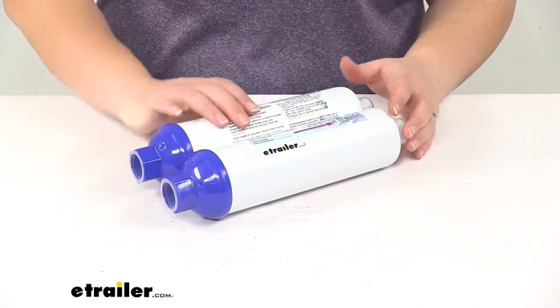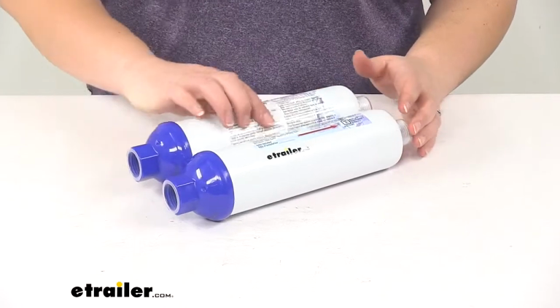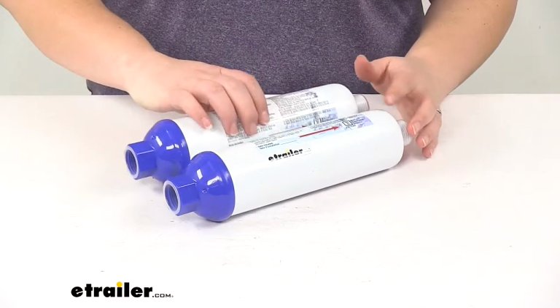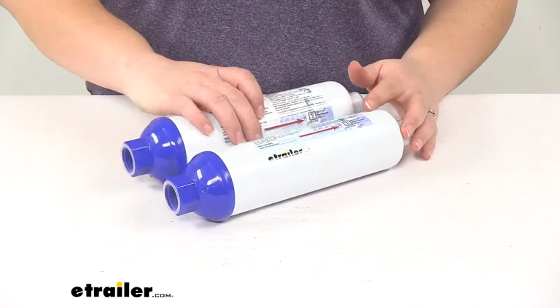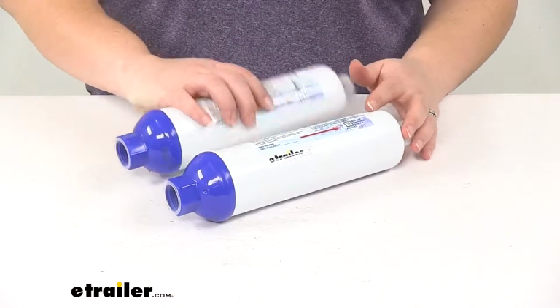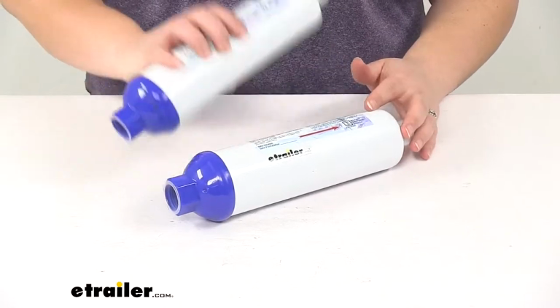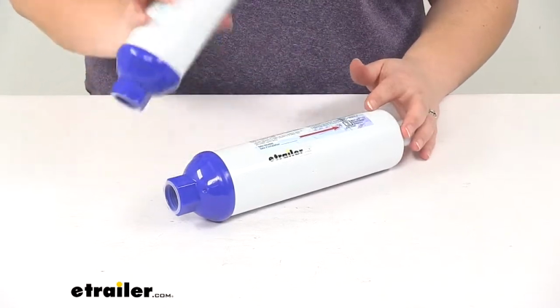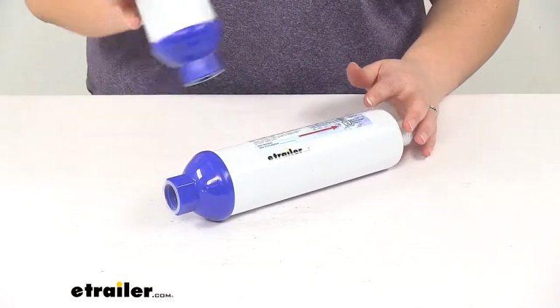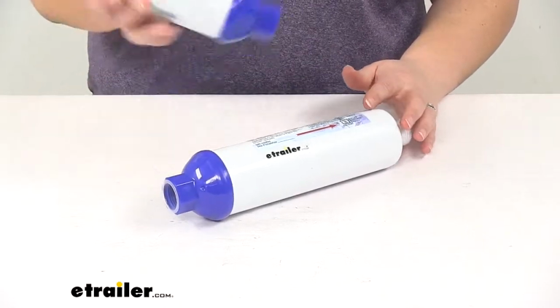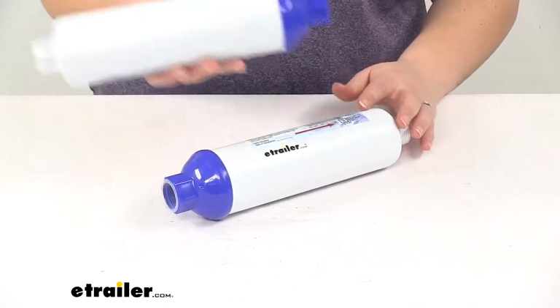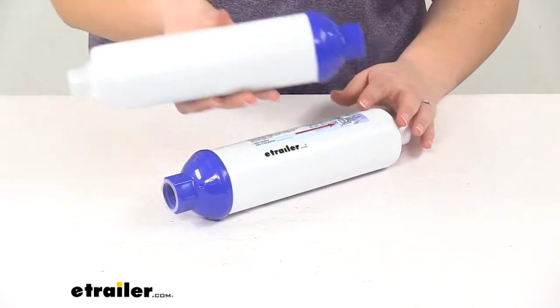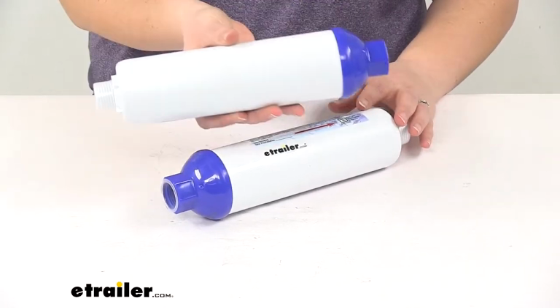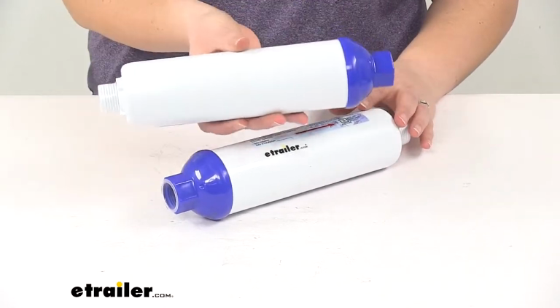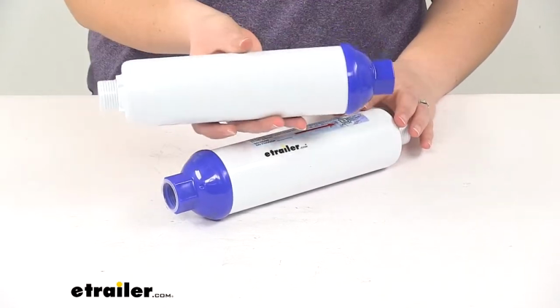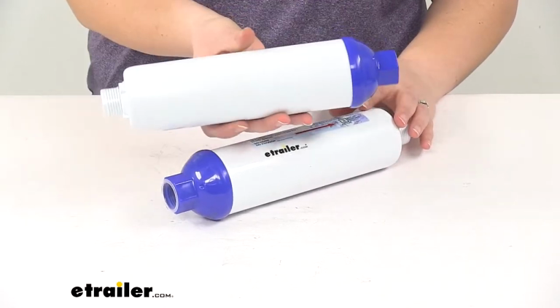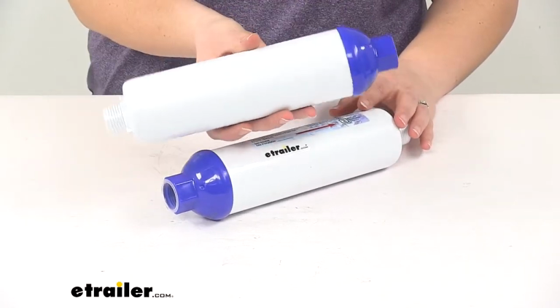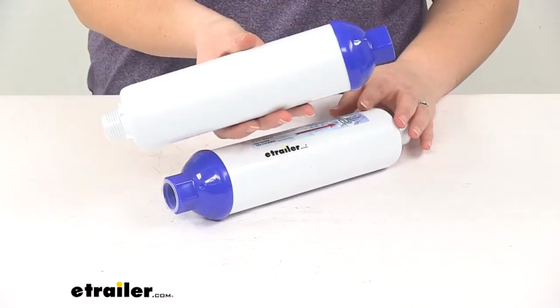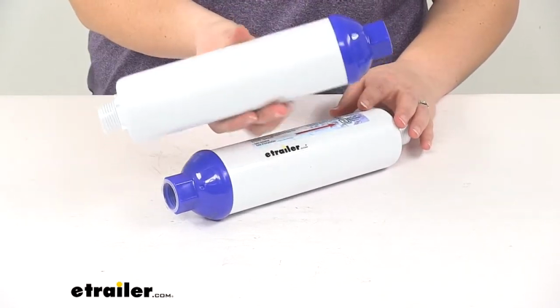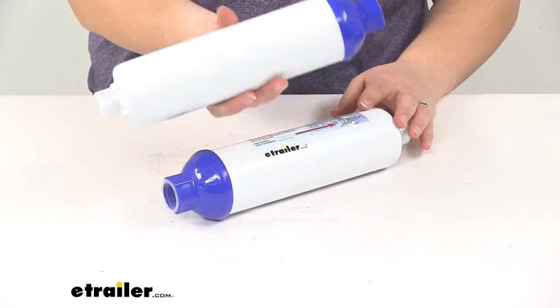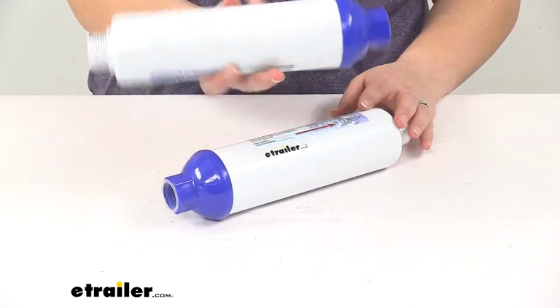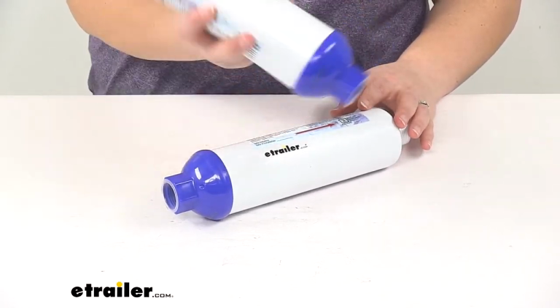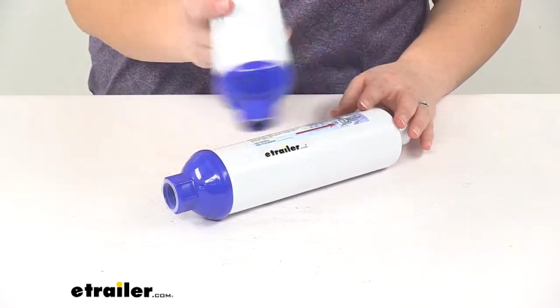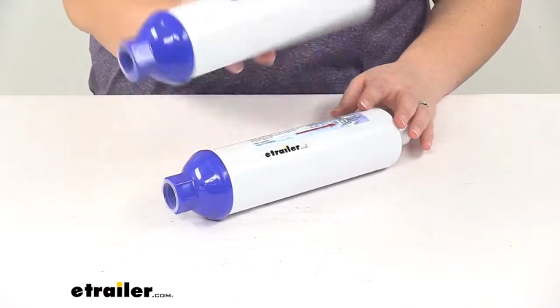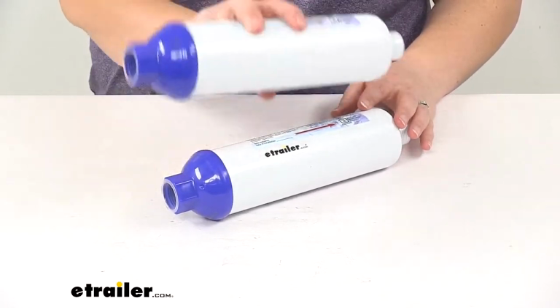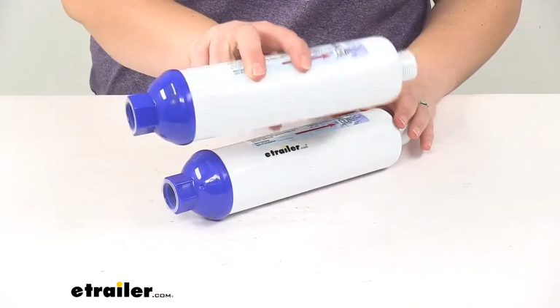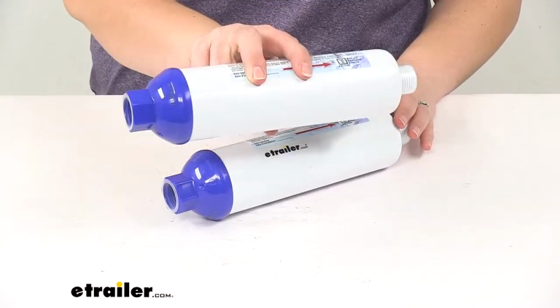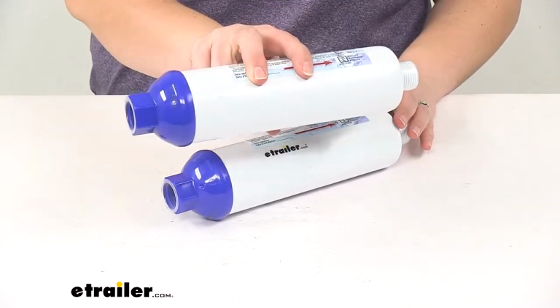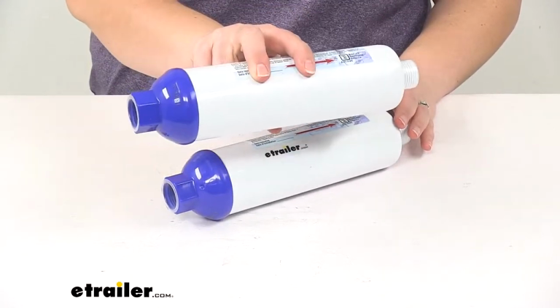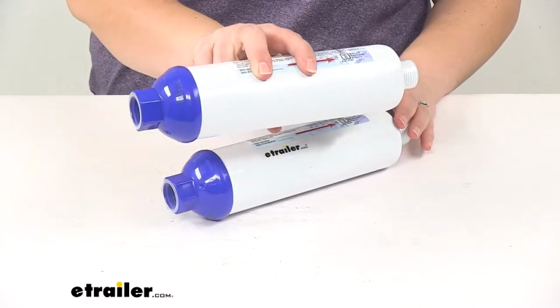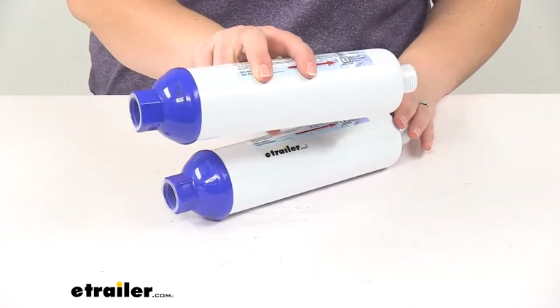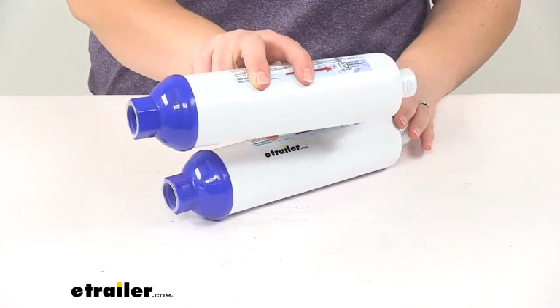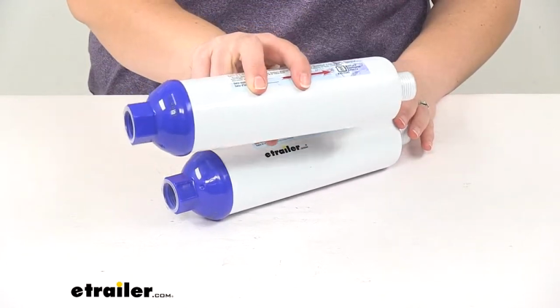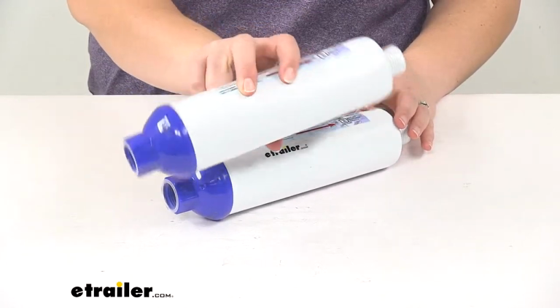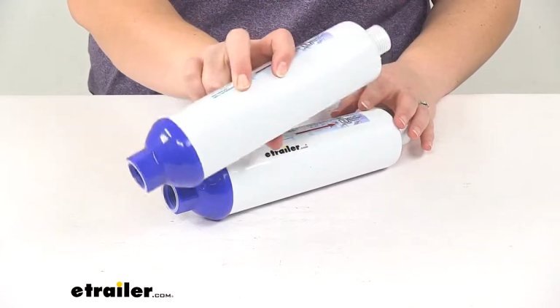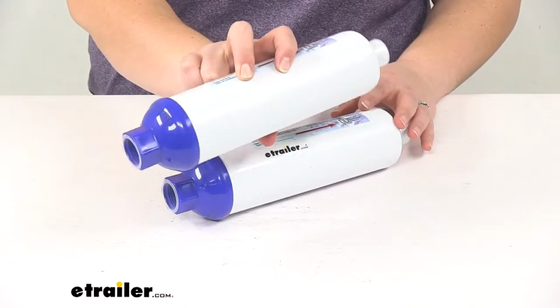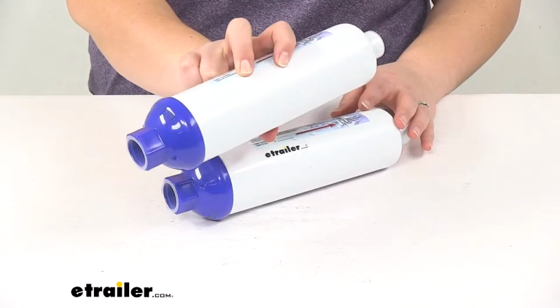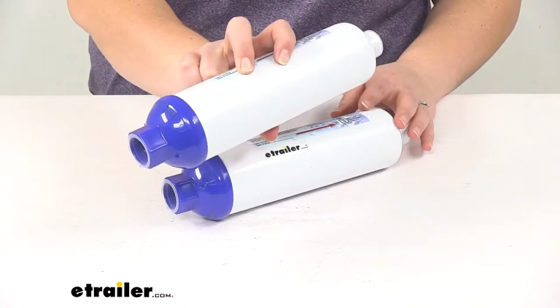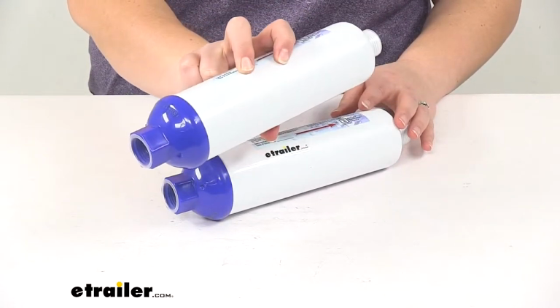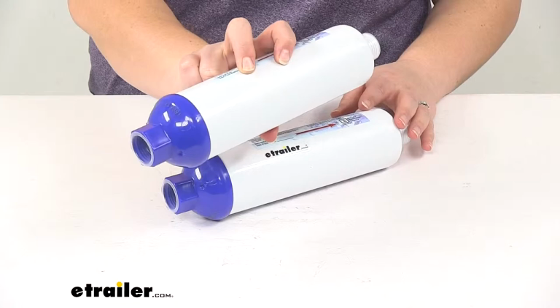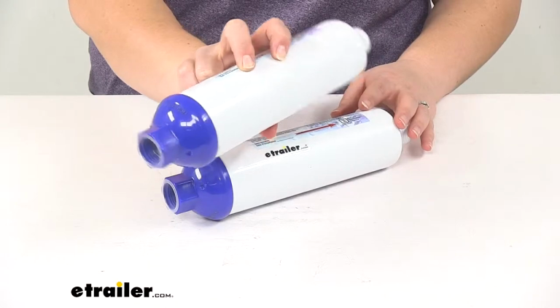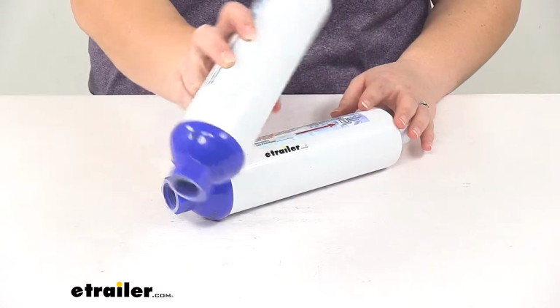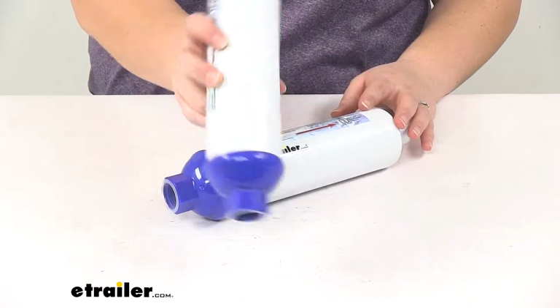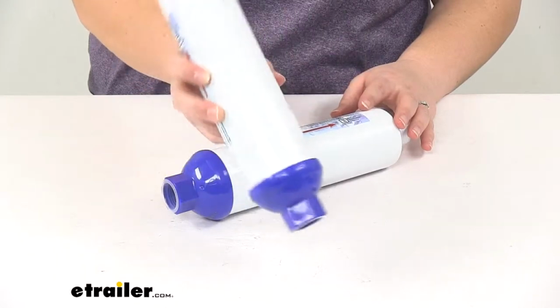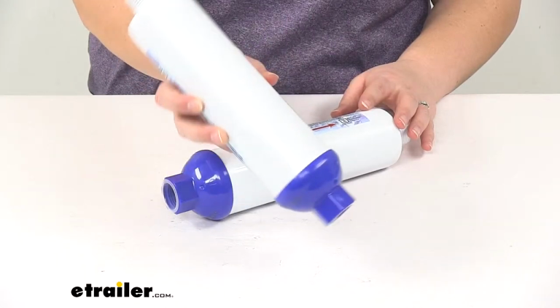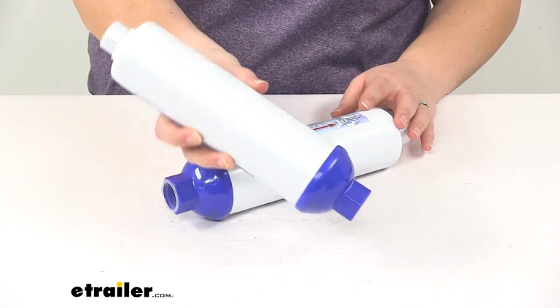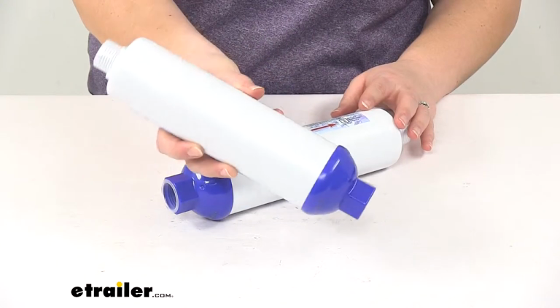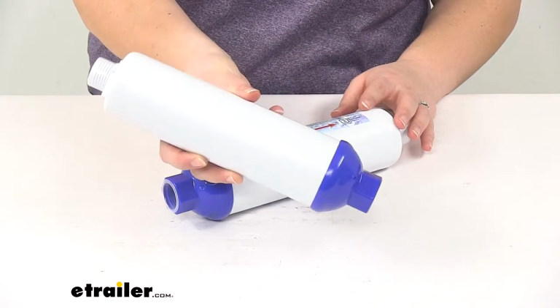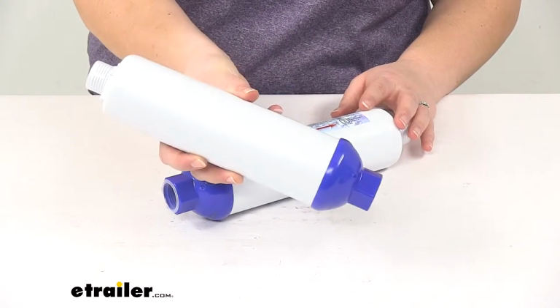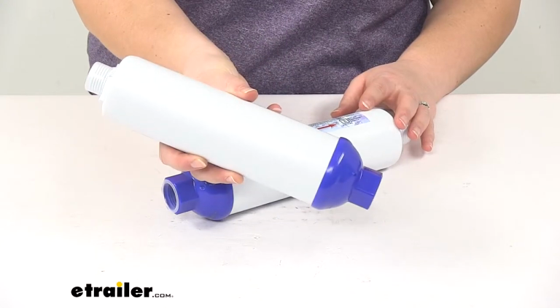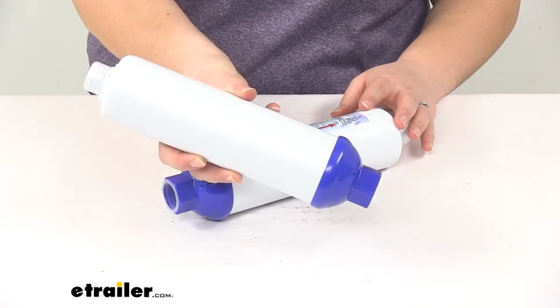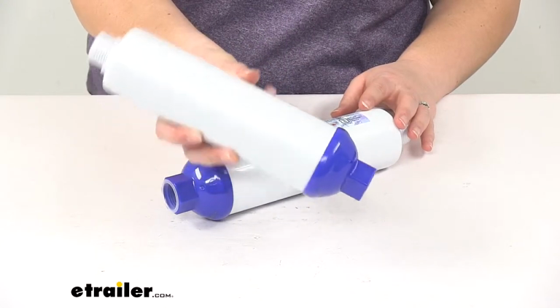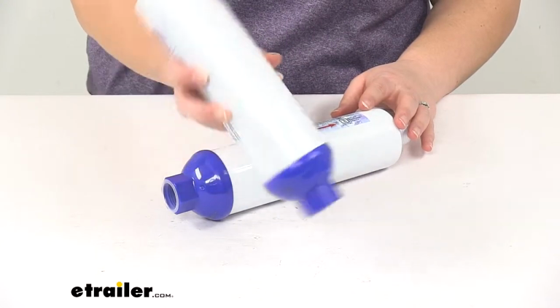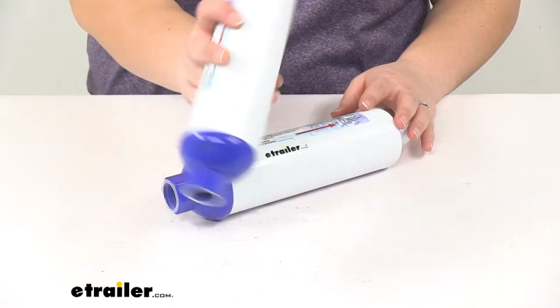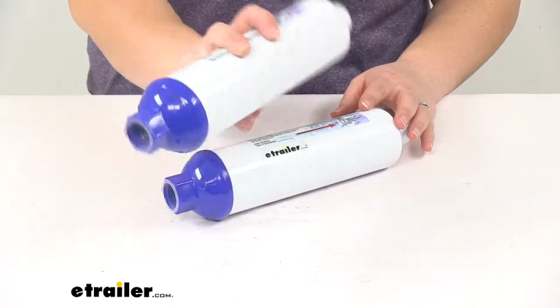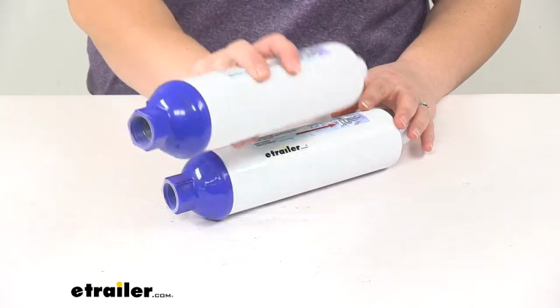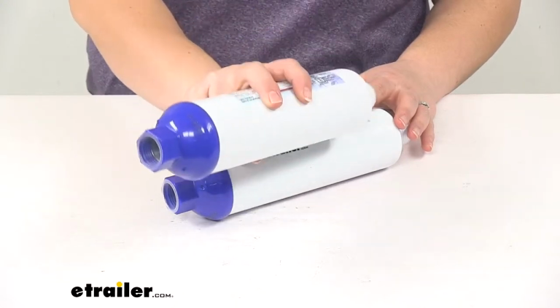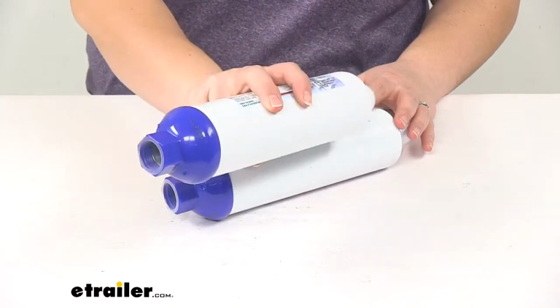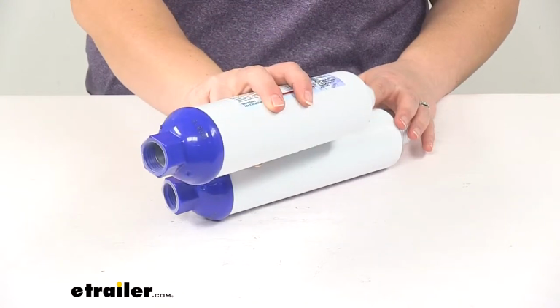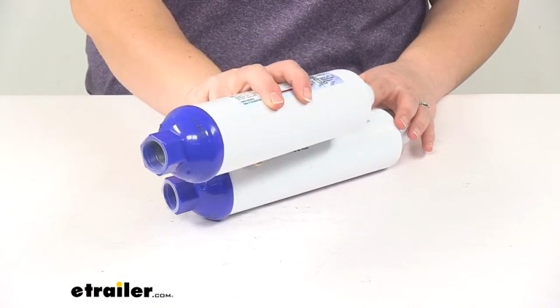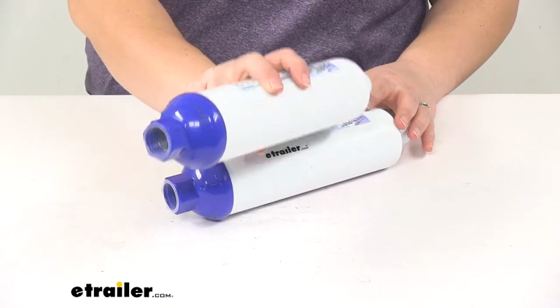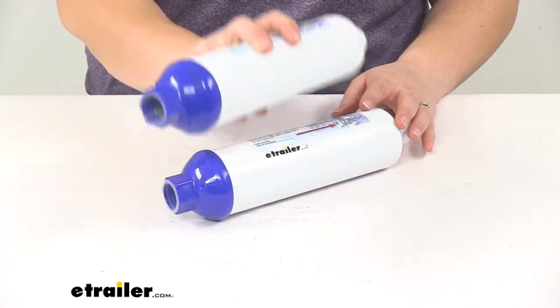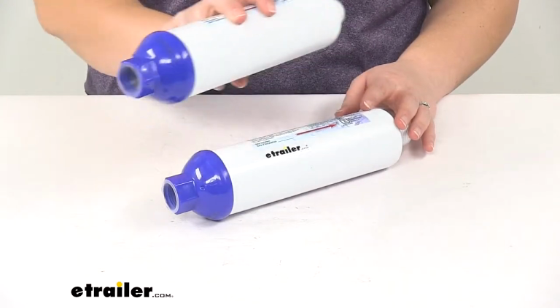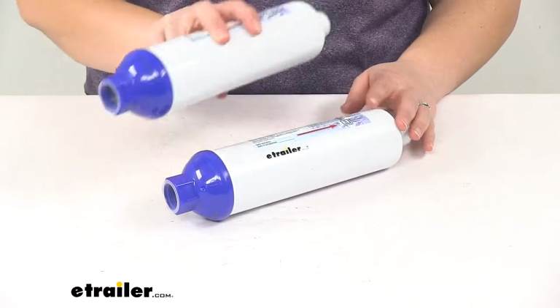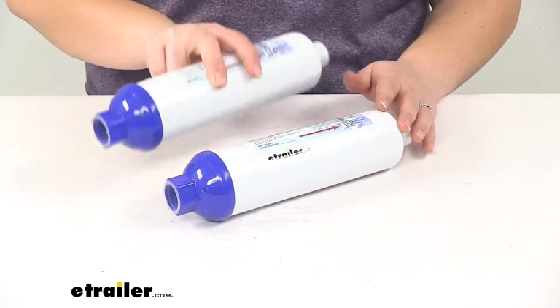The case itself is going to be a welded UV-resistant case, so we don't have to worry about it cracking in the sun over time.